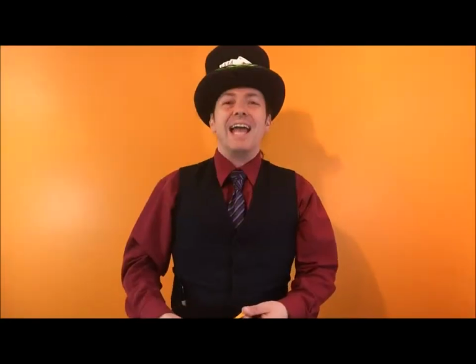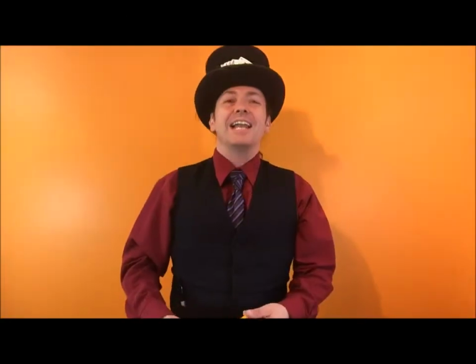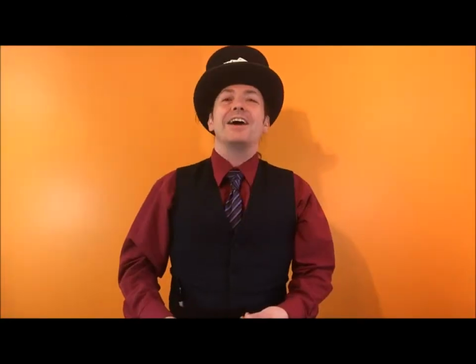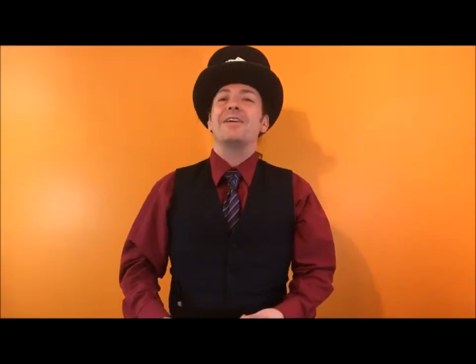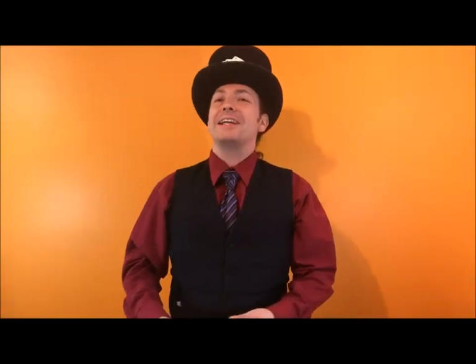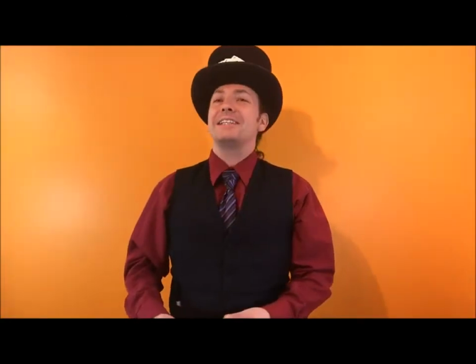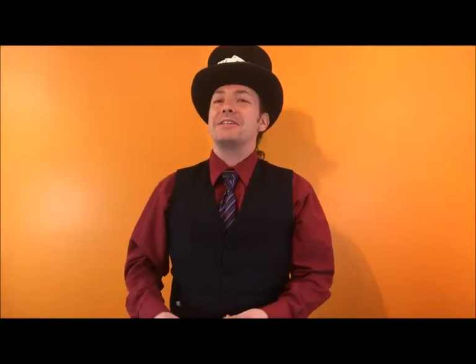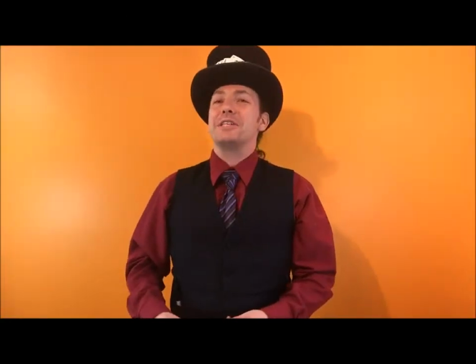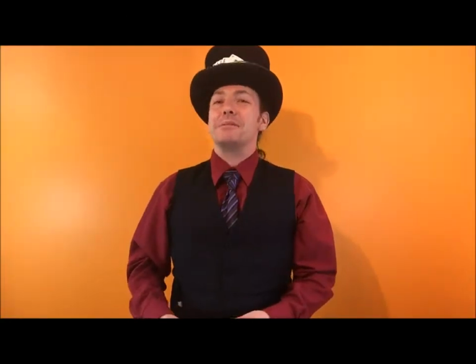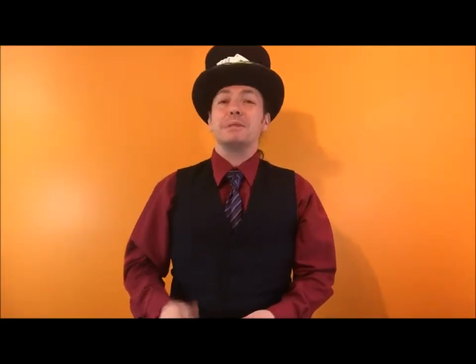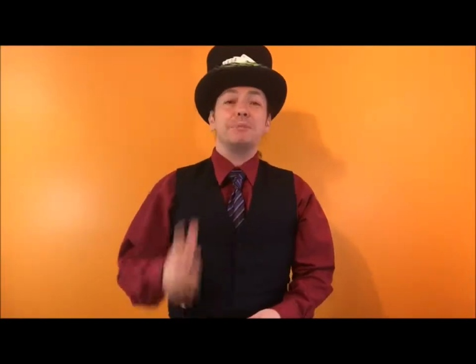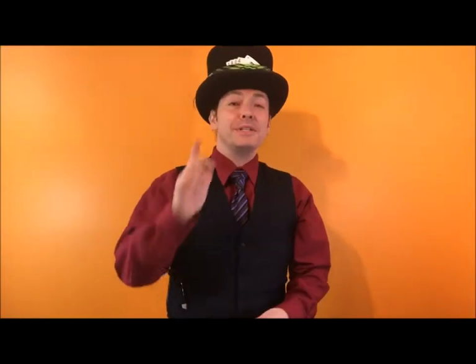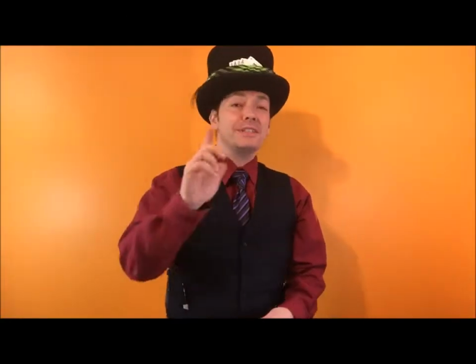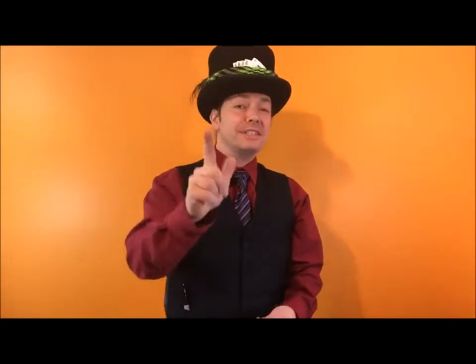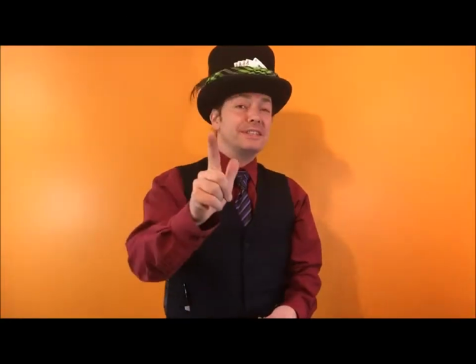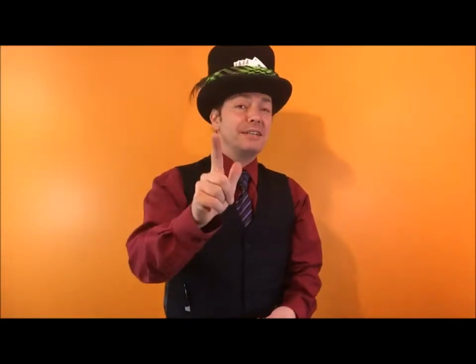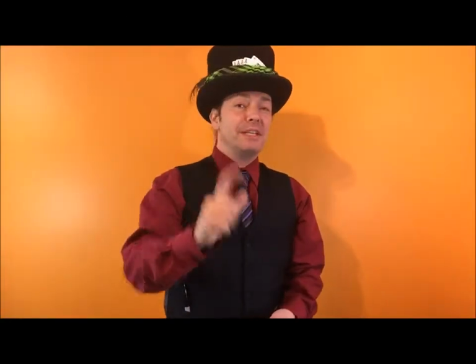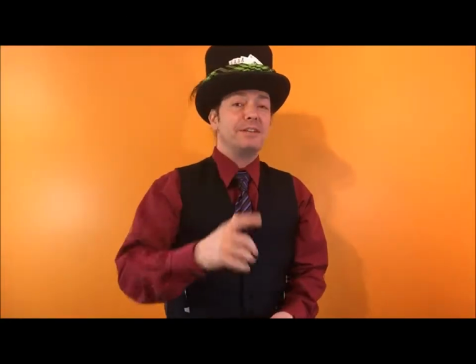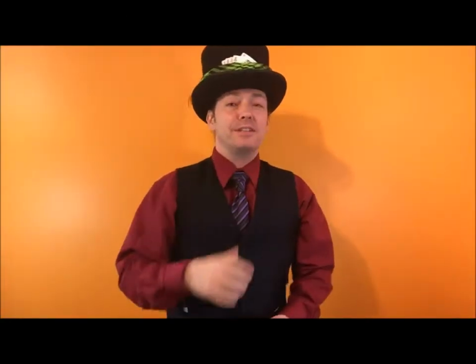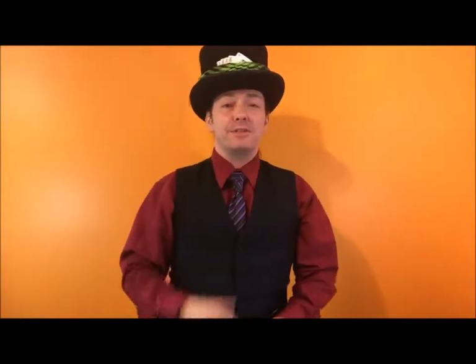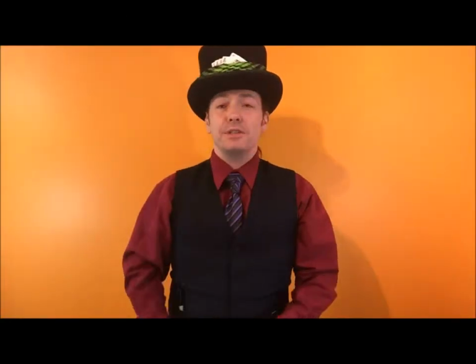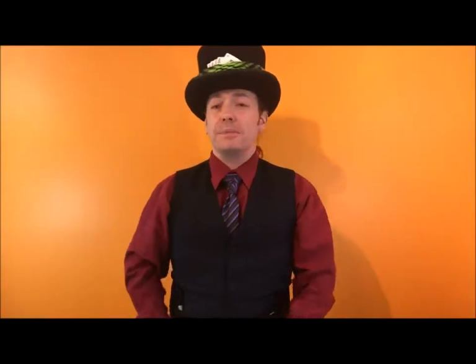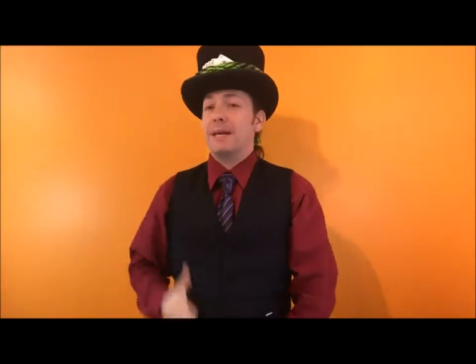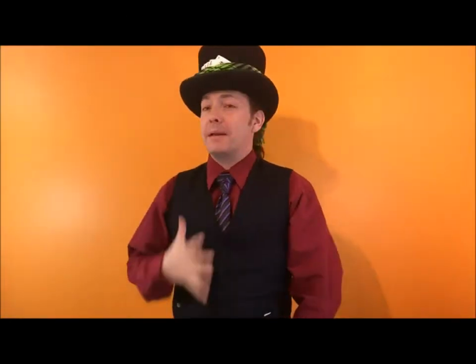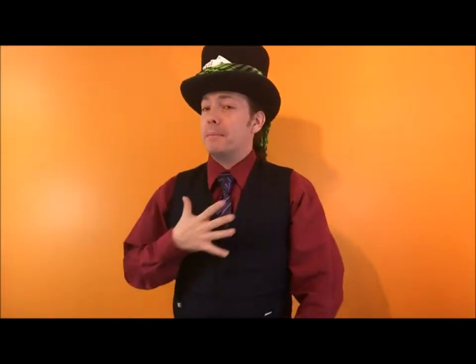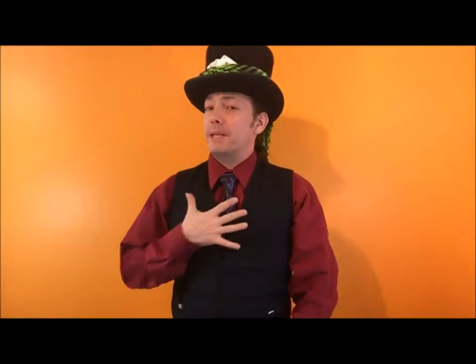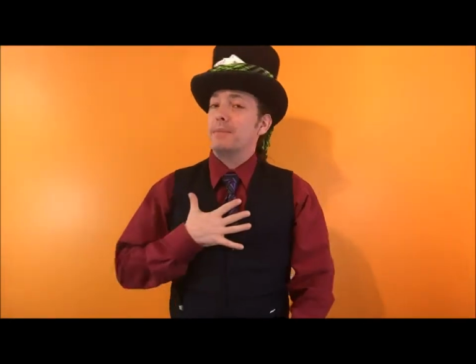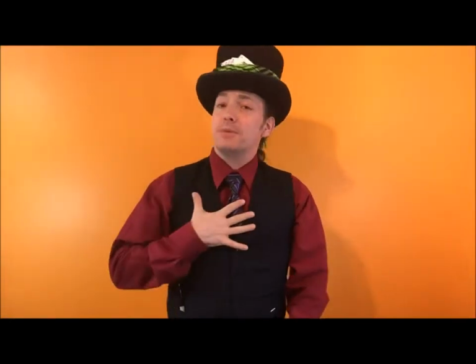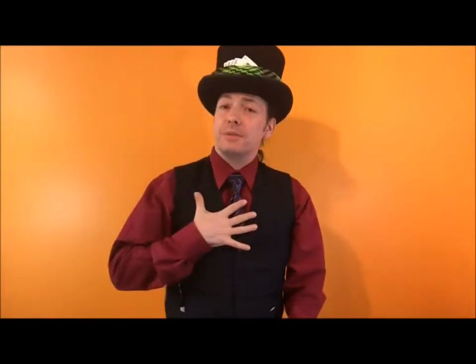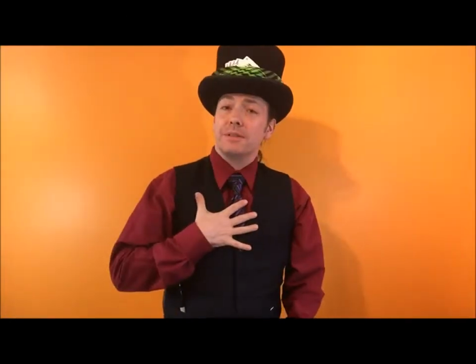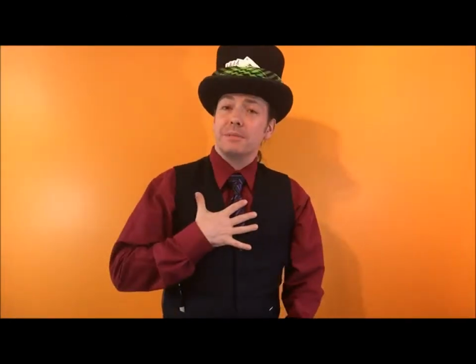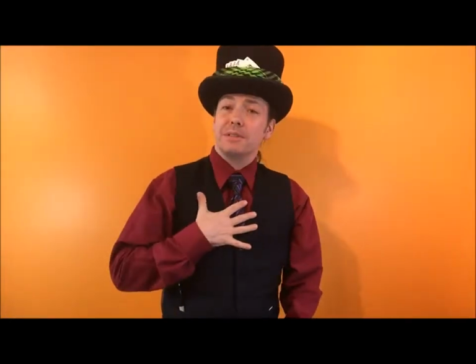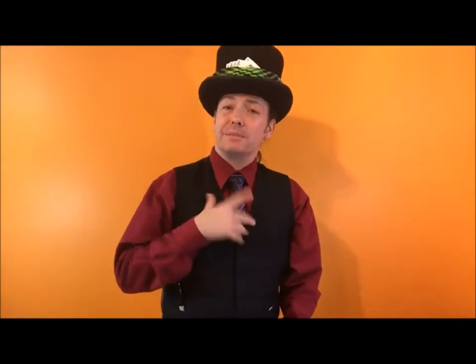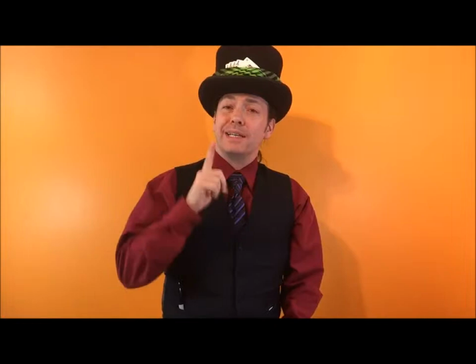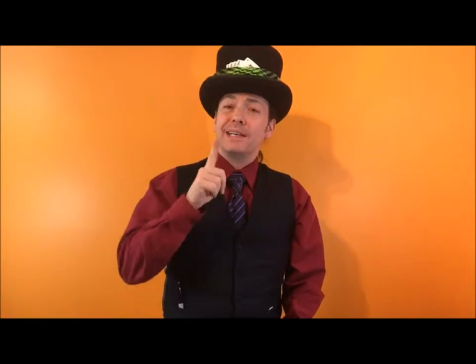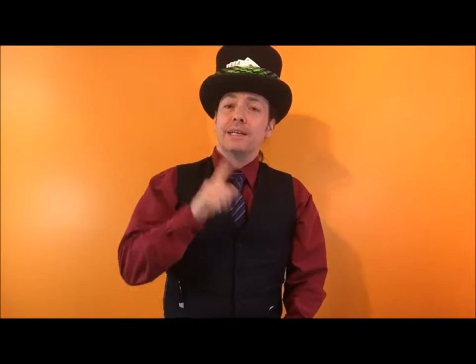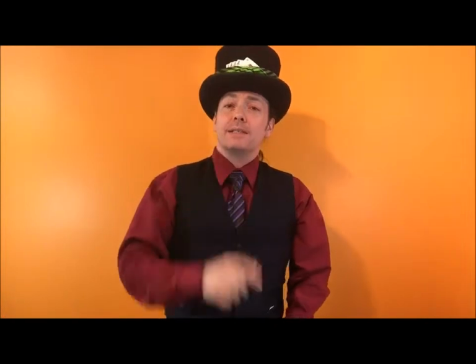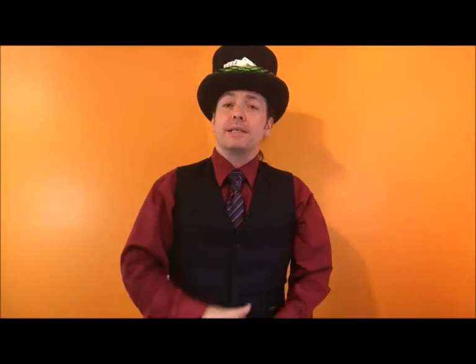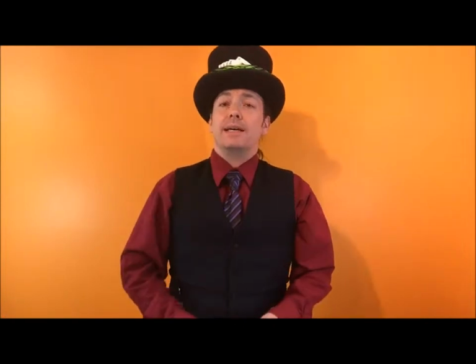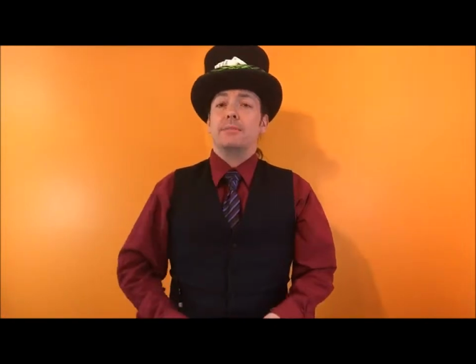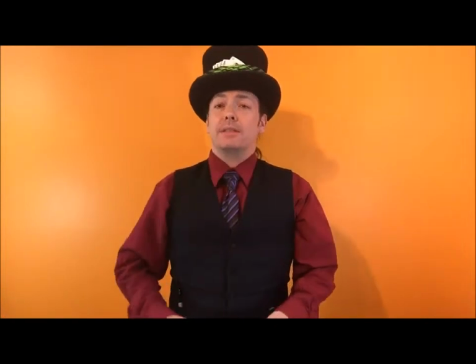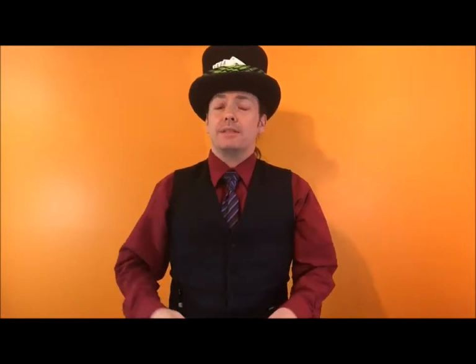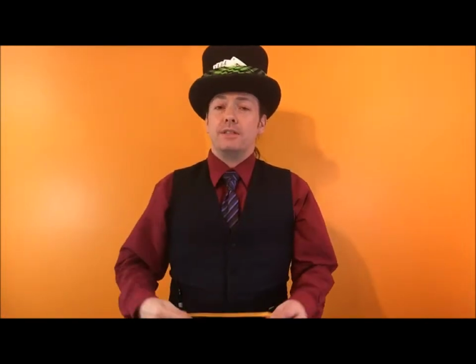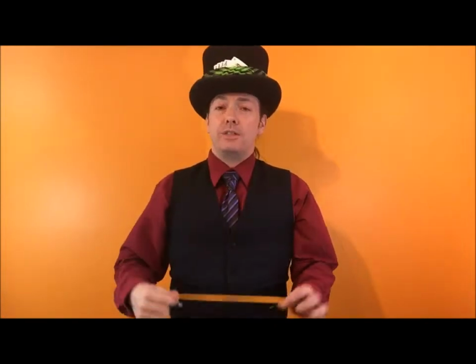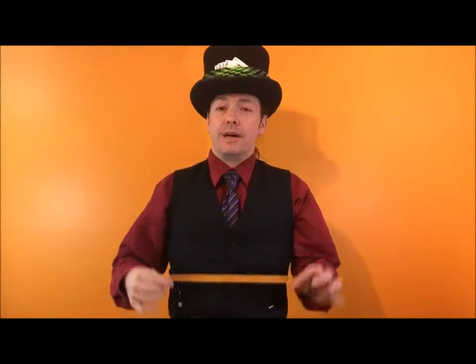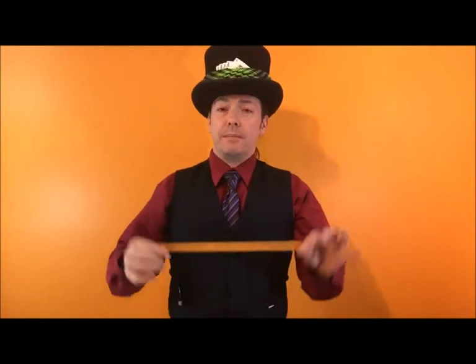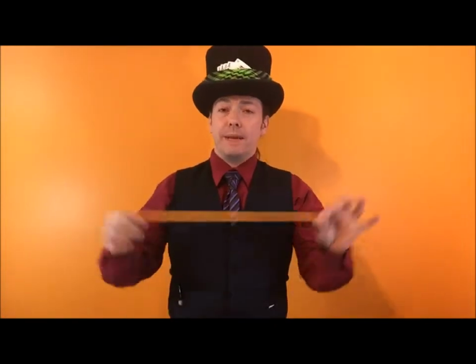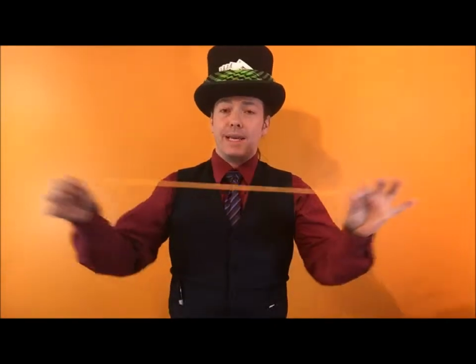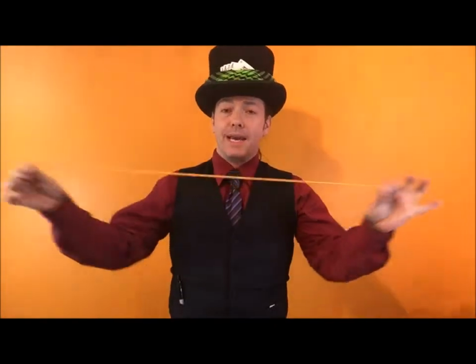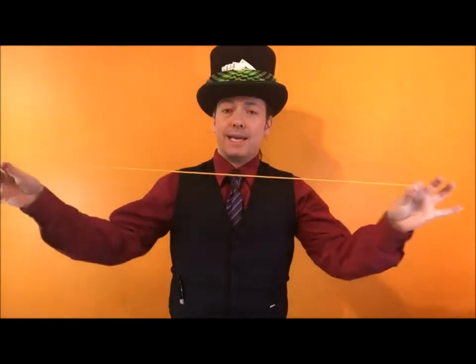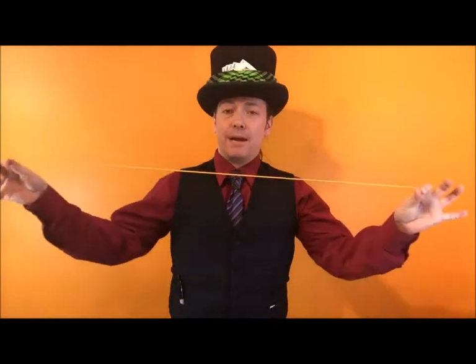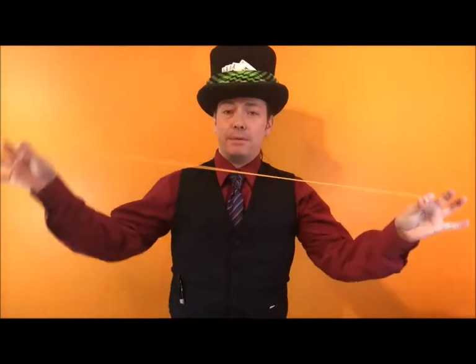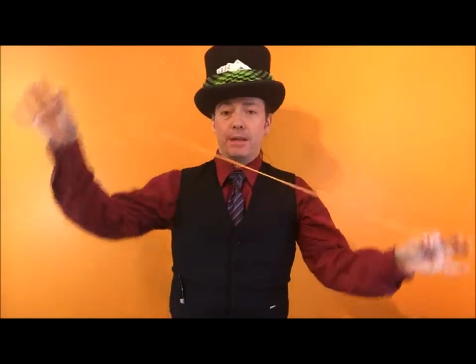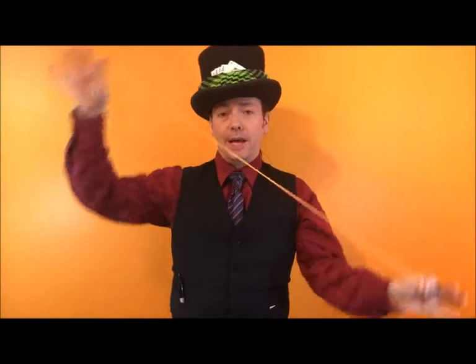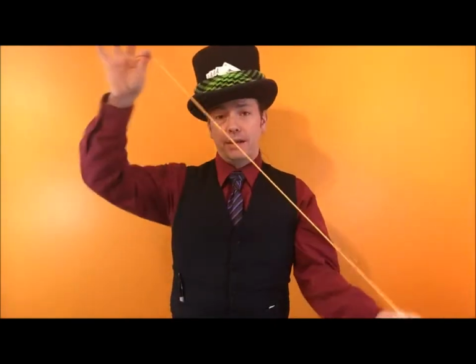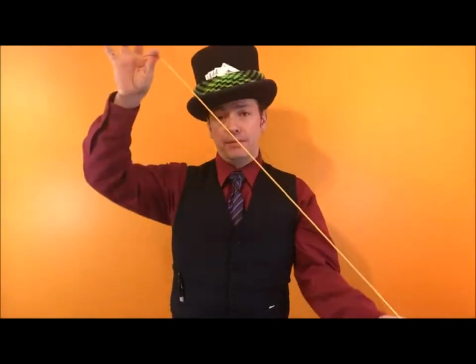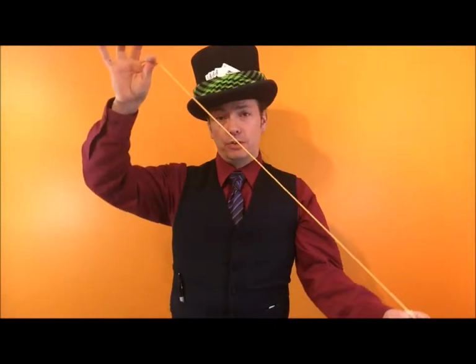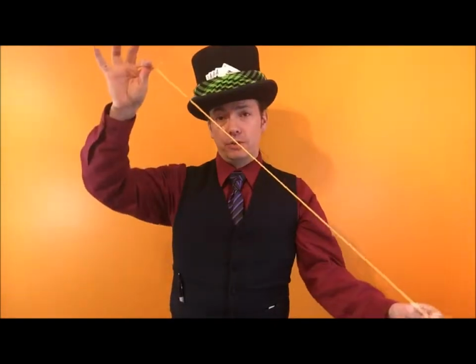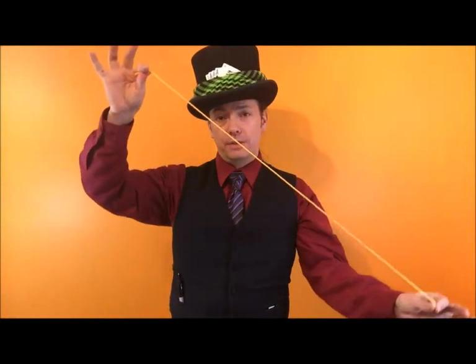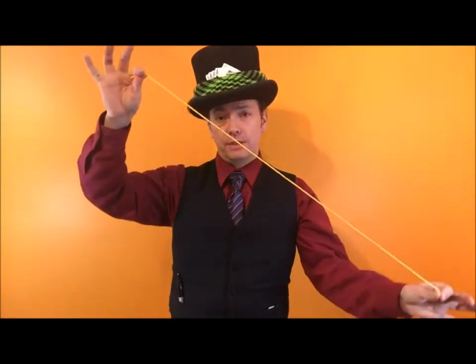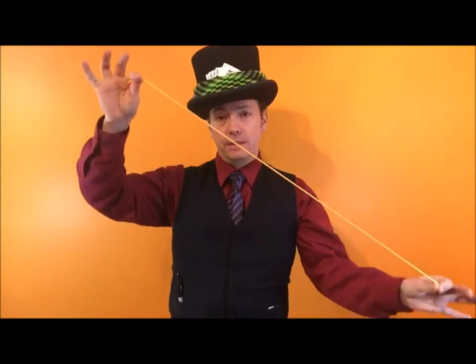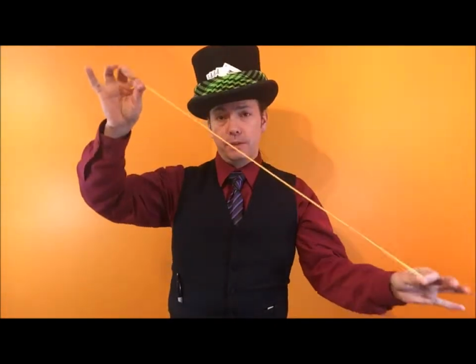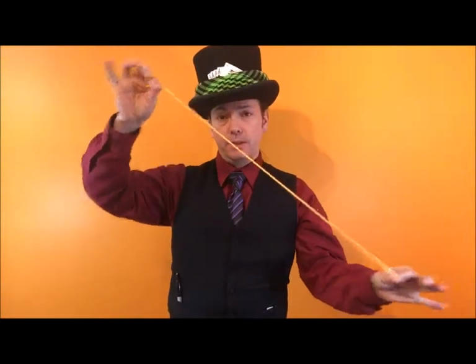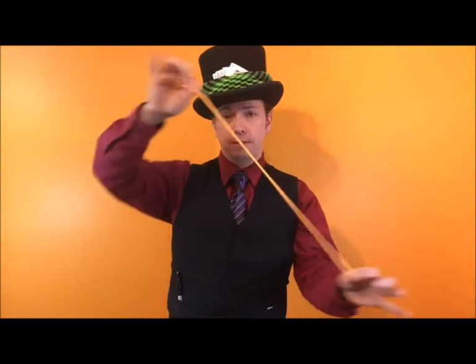Hello, ladies and gentlemen, boys and girls out there in YouTube land. My name is TwisterBalloonMan. Today I'm going to teach you how to make a camel out of a 260 balloon.